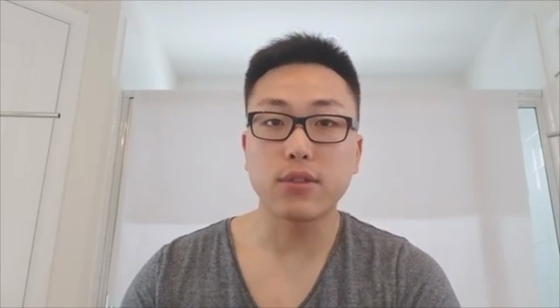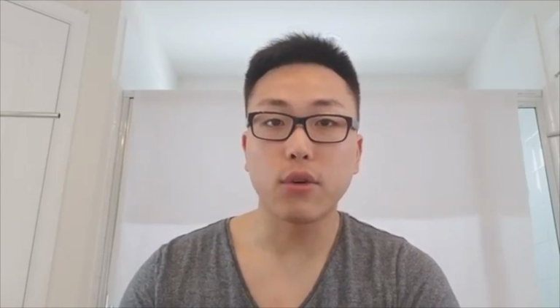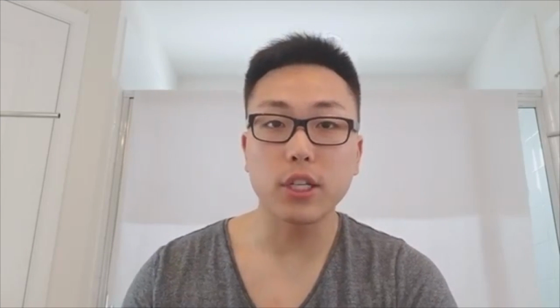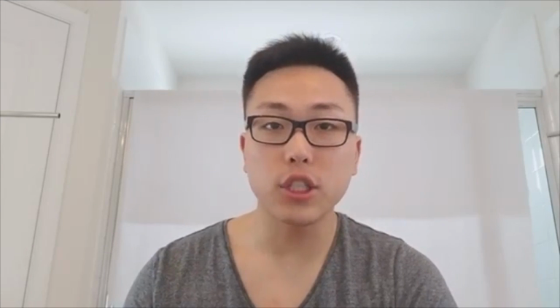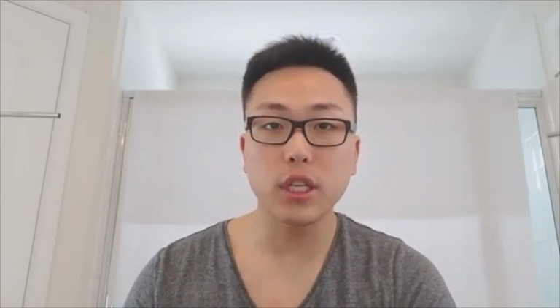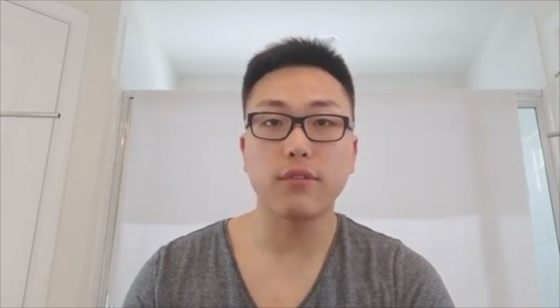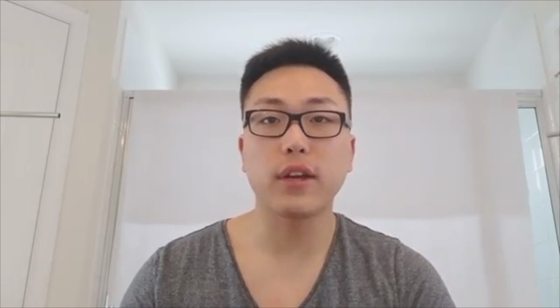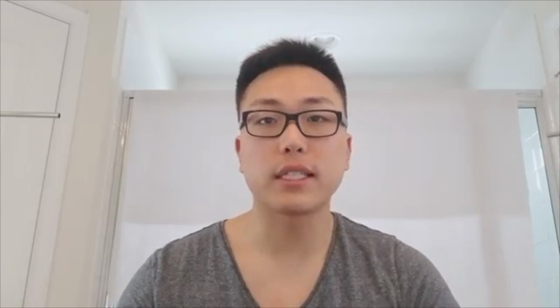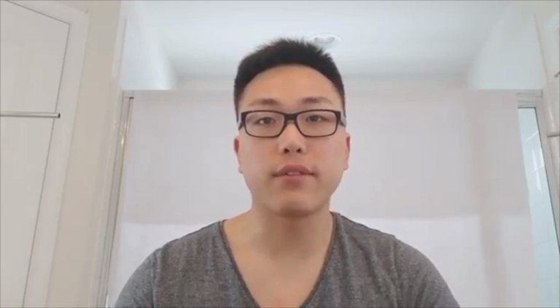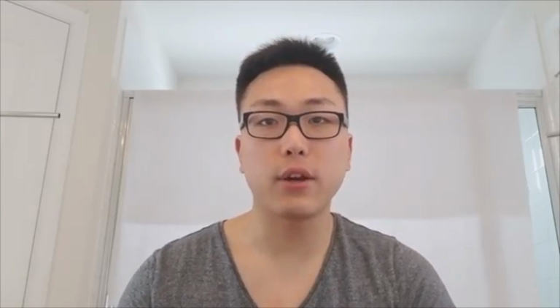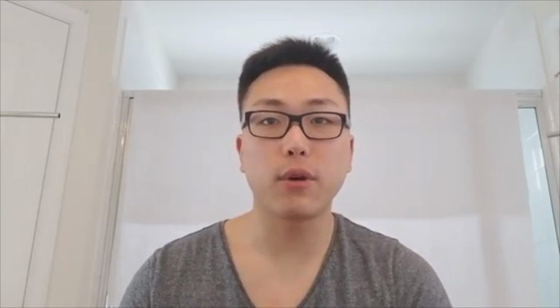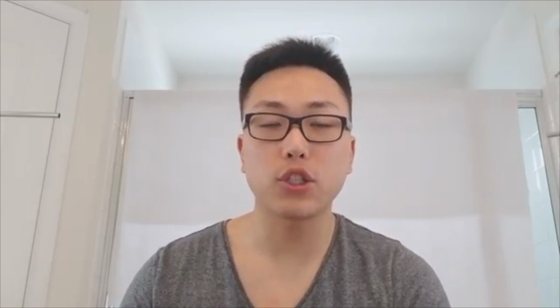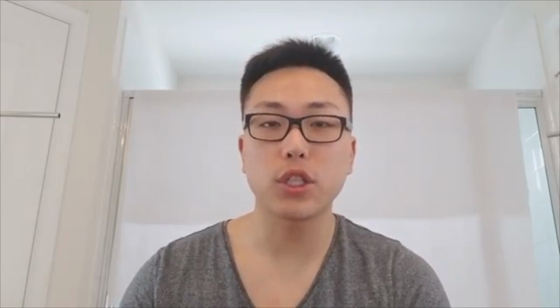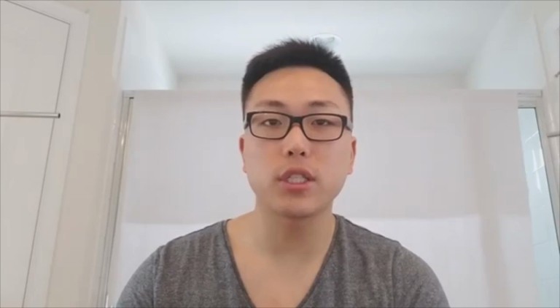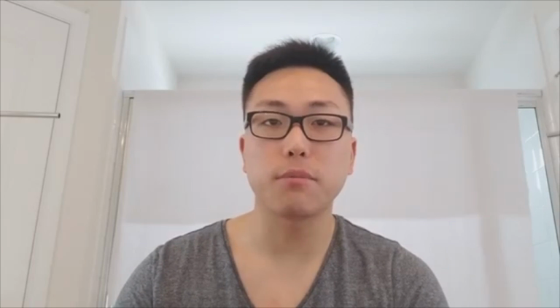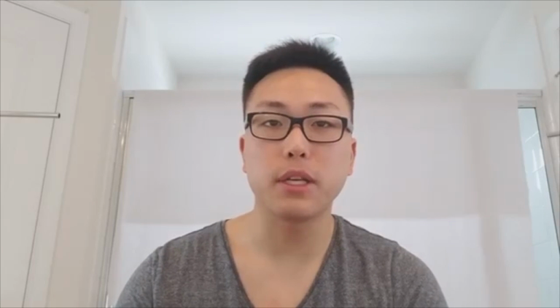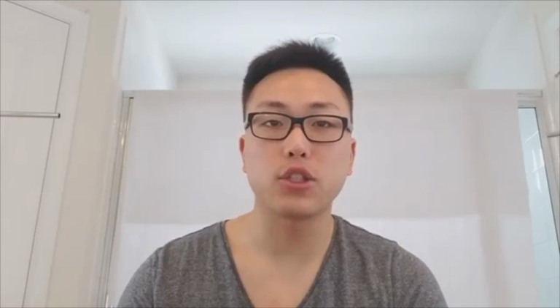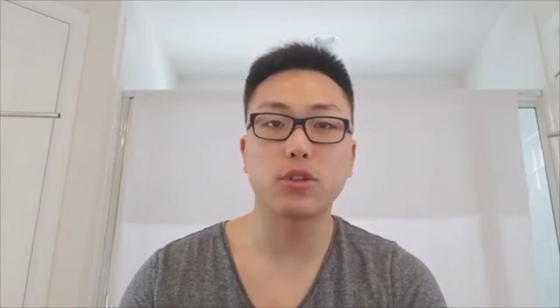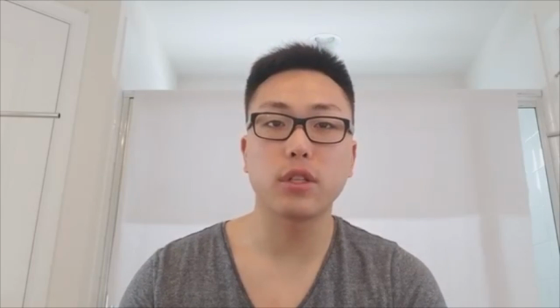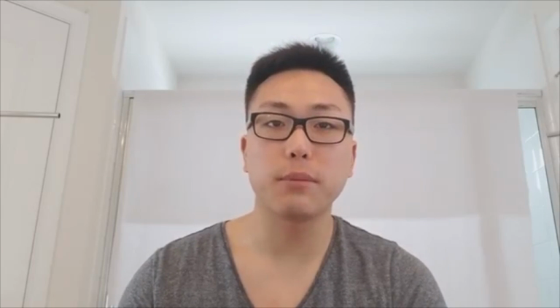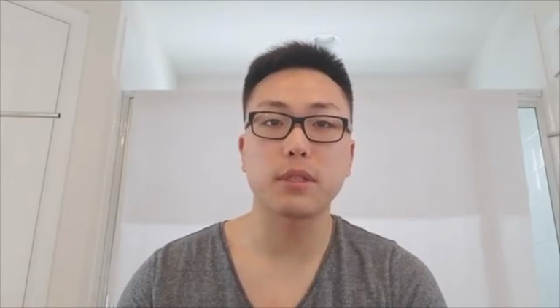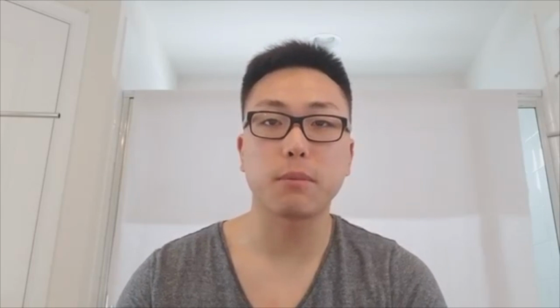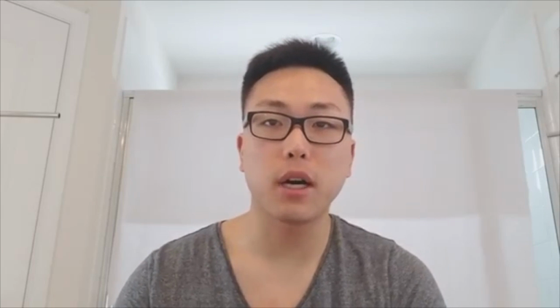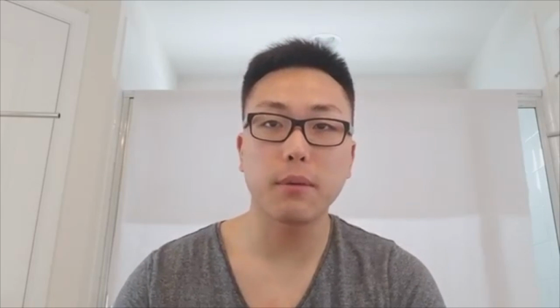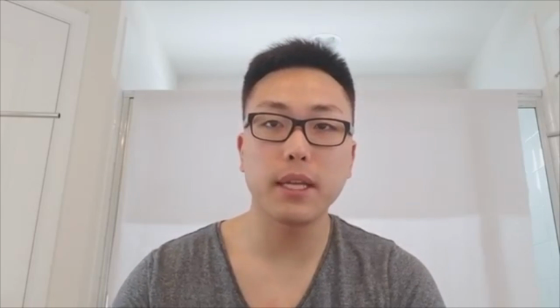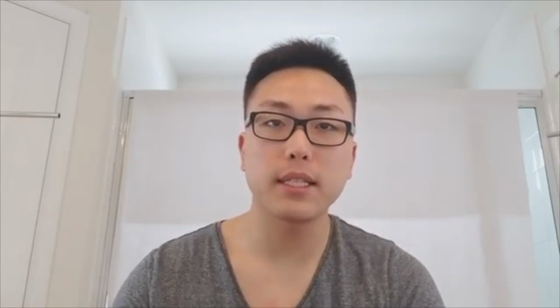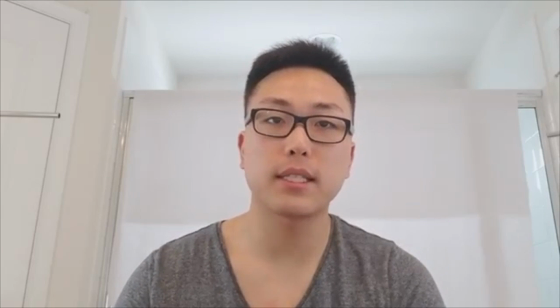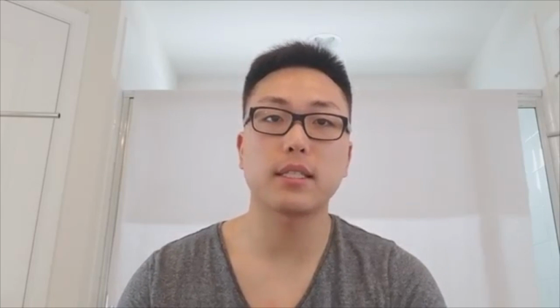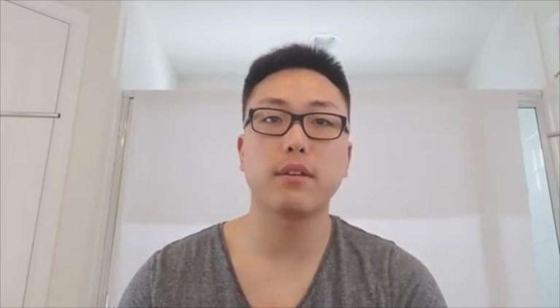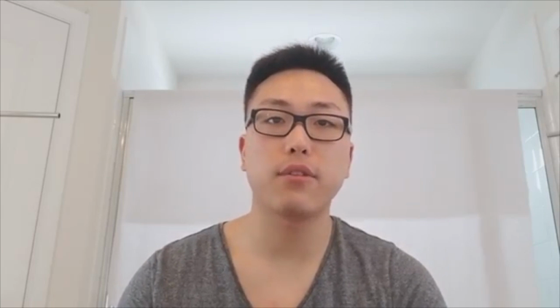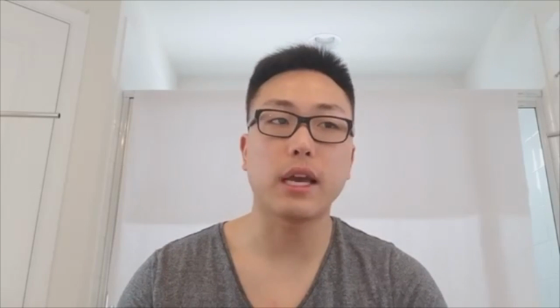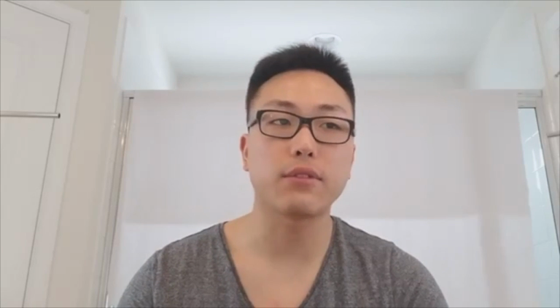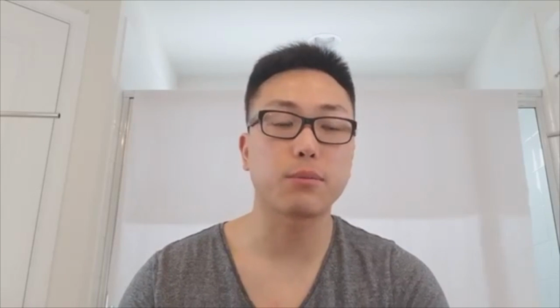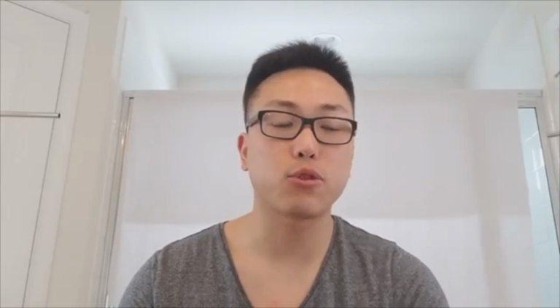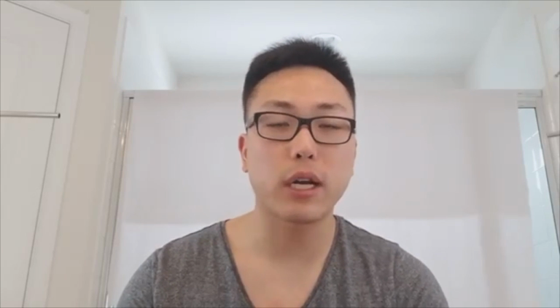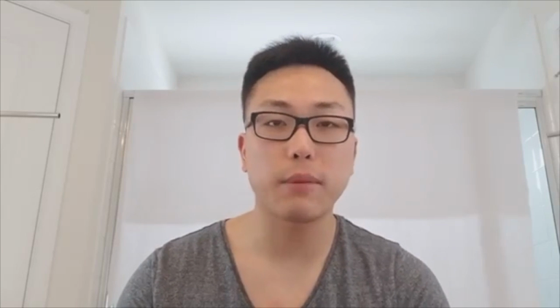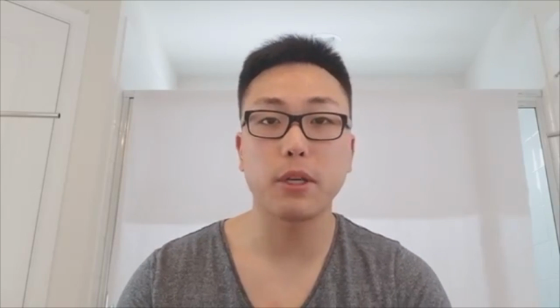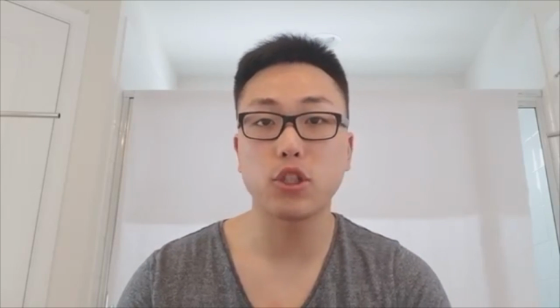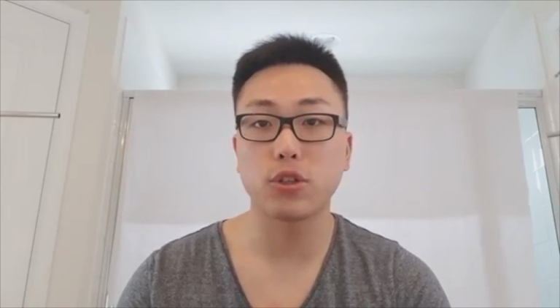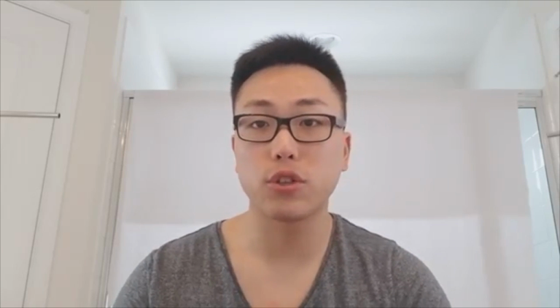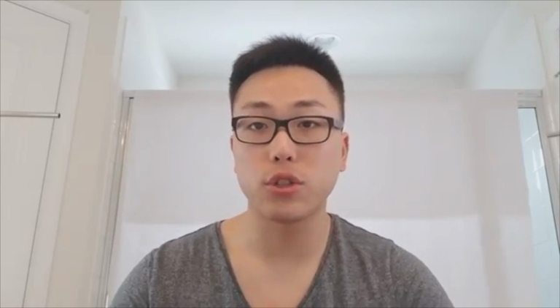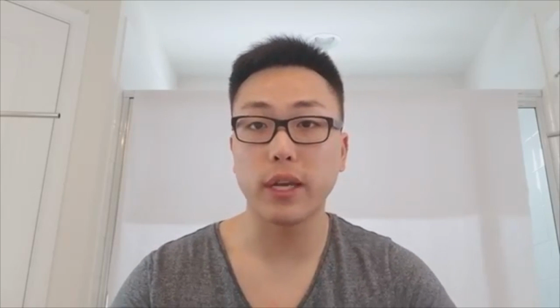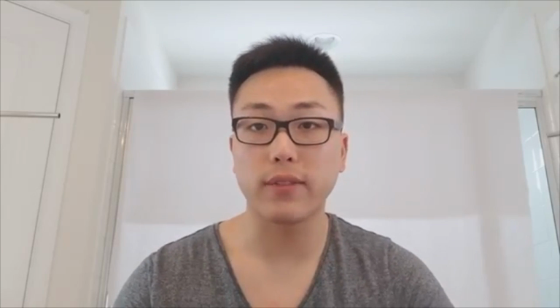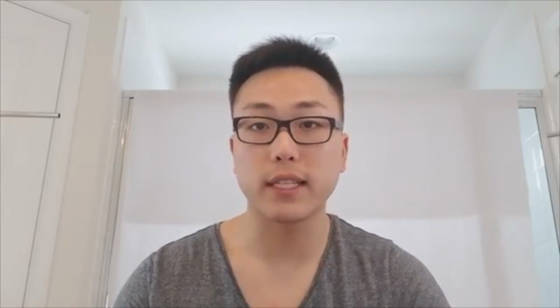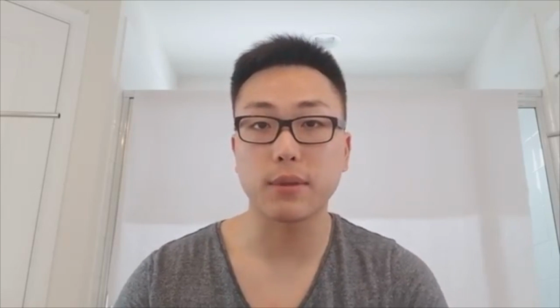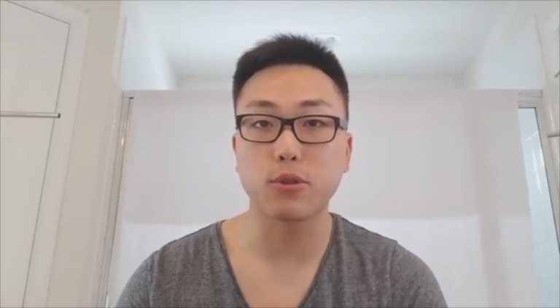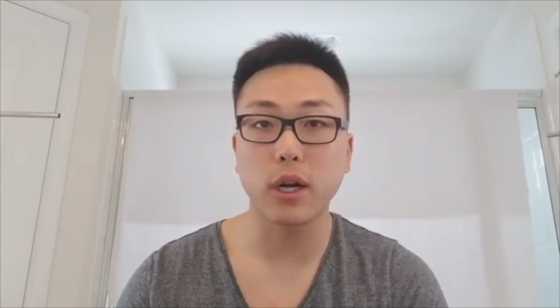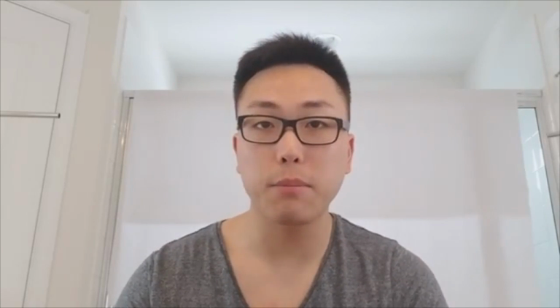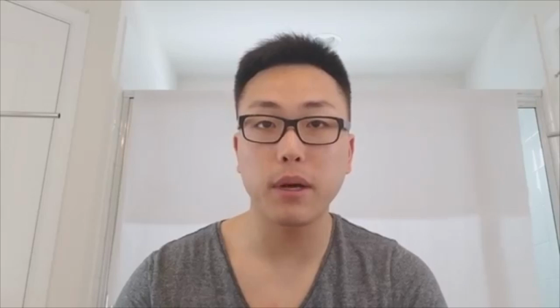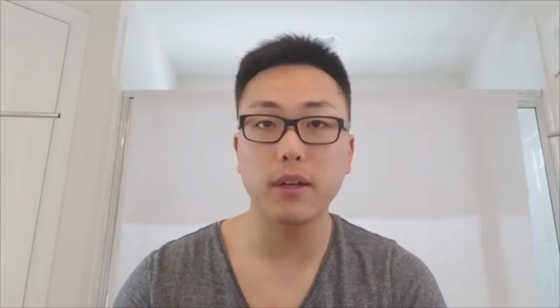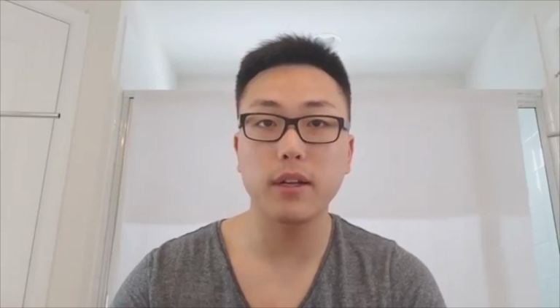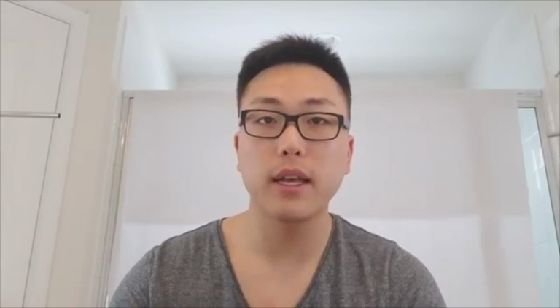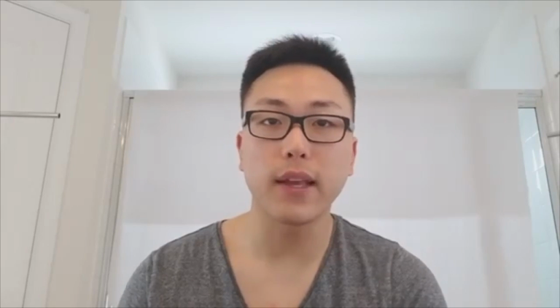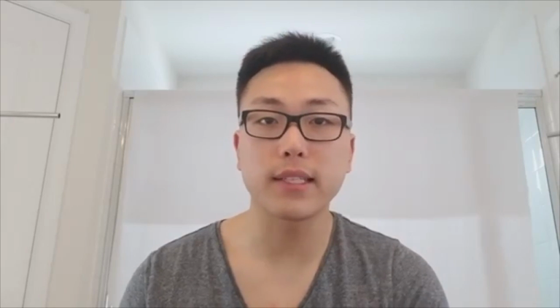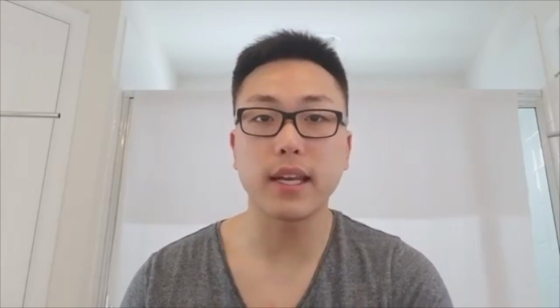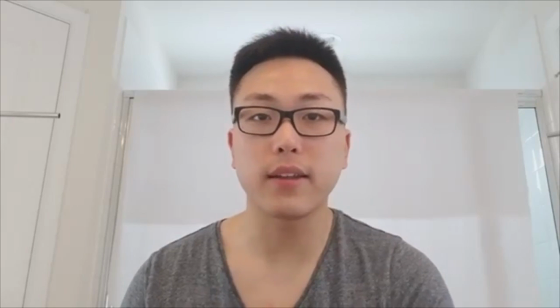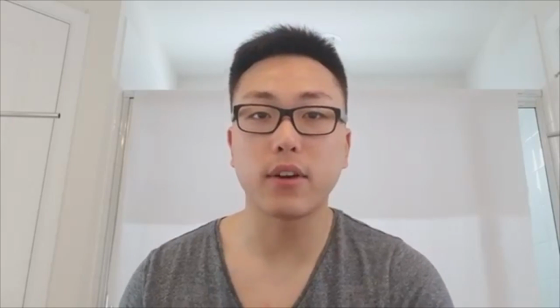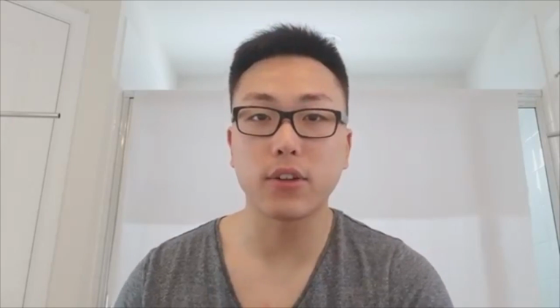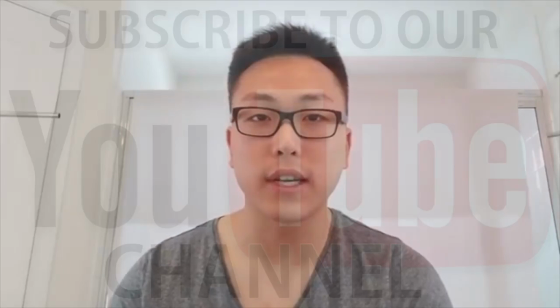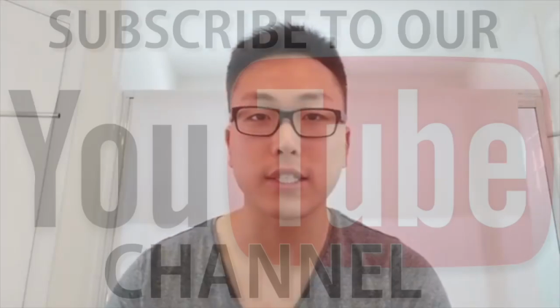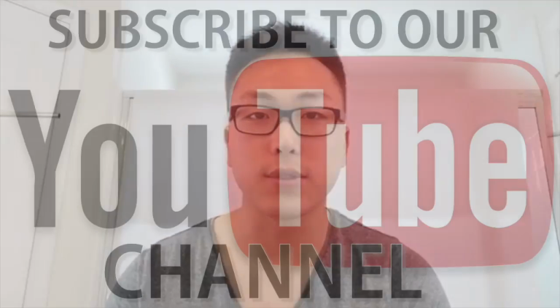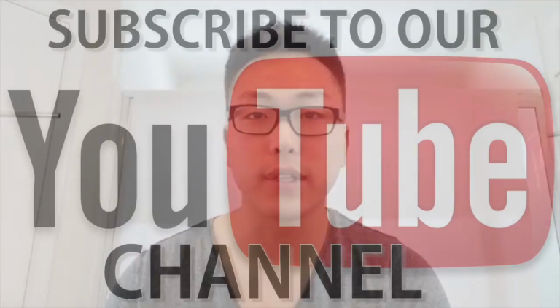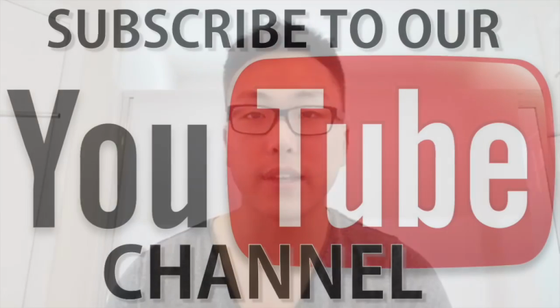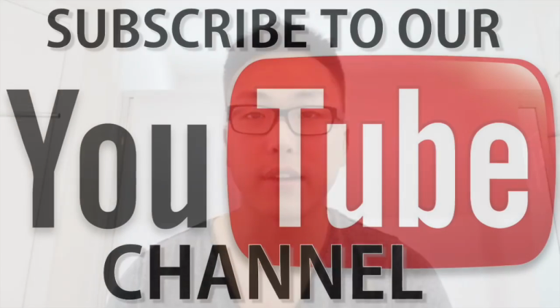Thanks for watching guys. If you have any questions, make sure to leave us some comments. If you haven't subscribed, make sure to hit that subscribe button. Thanks again and talk to you guys soon. Take care.